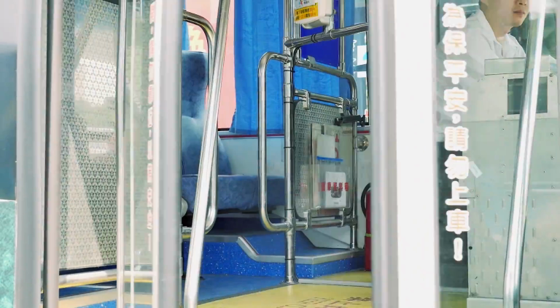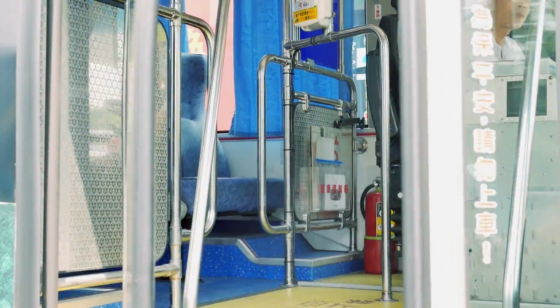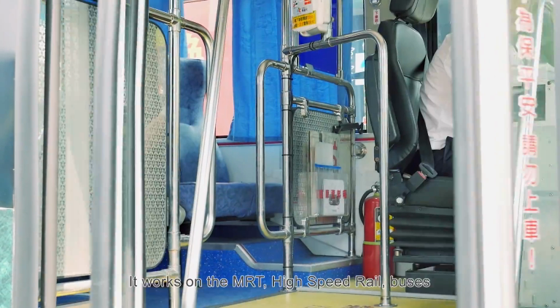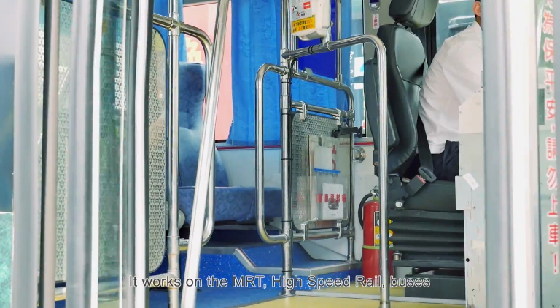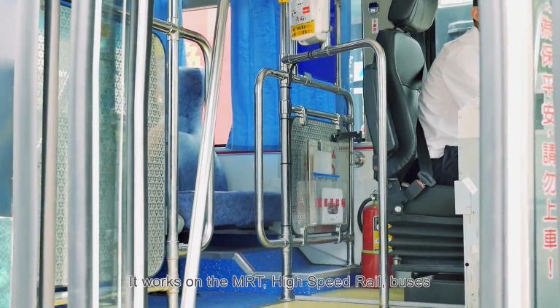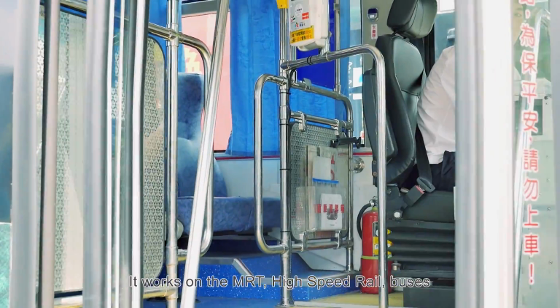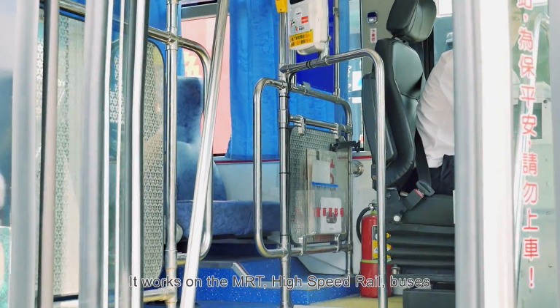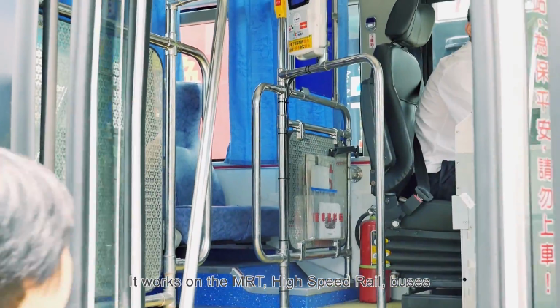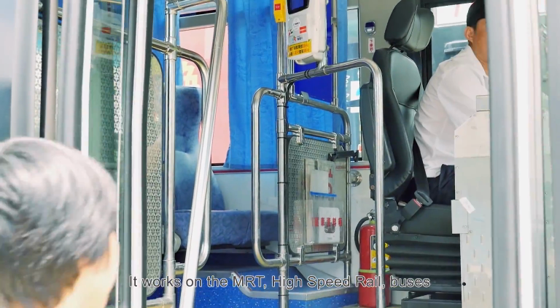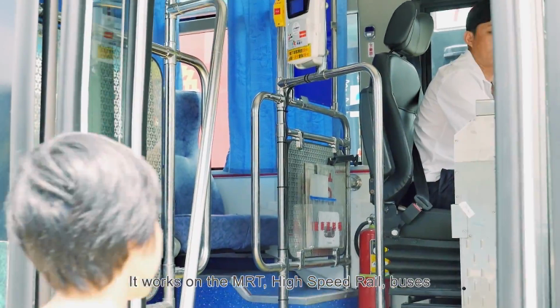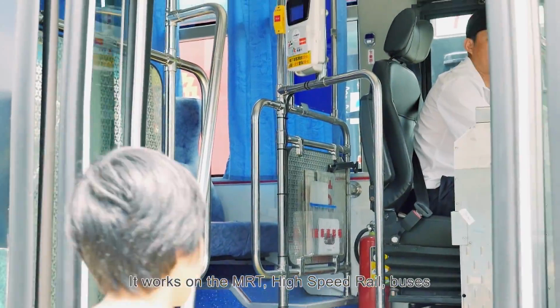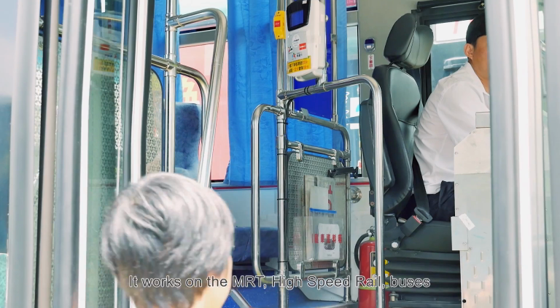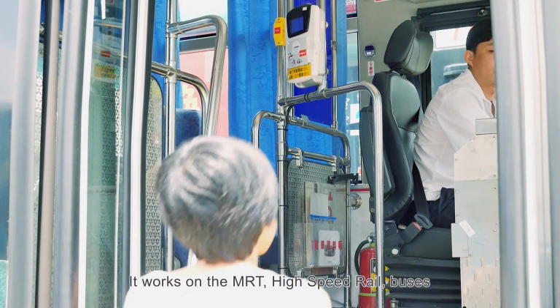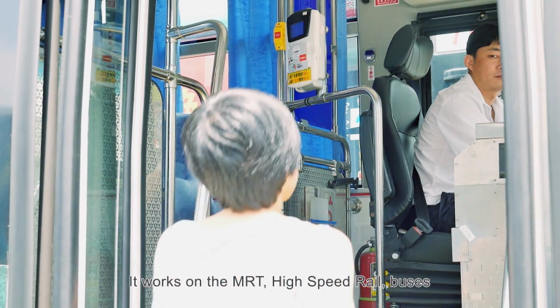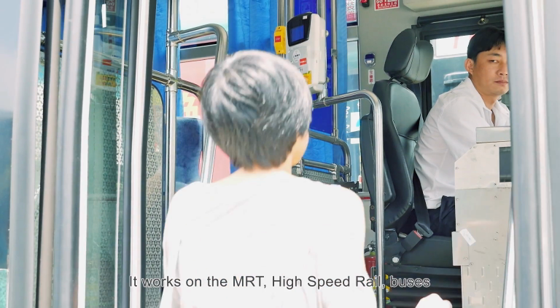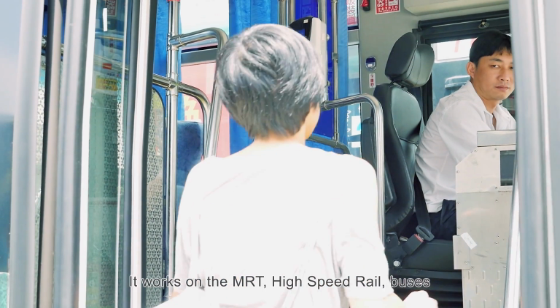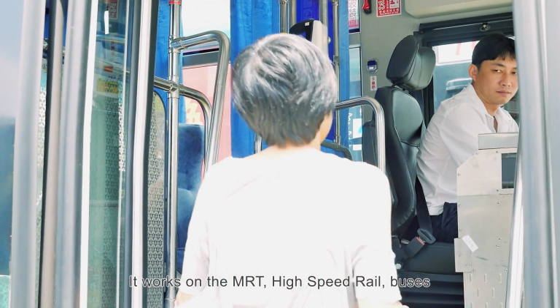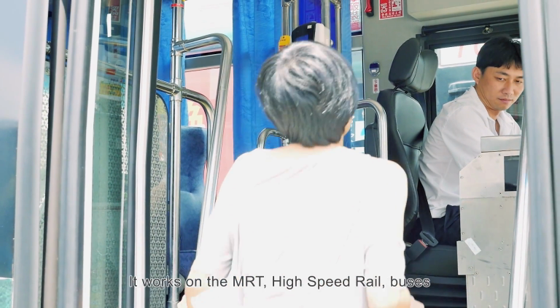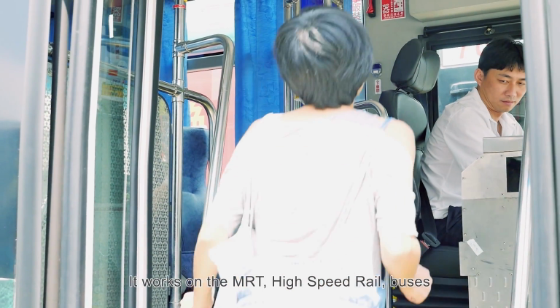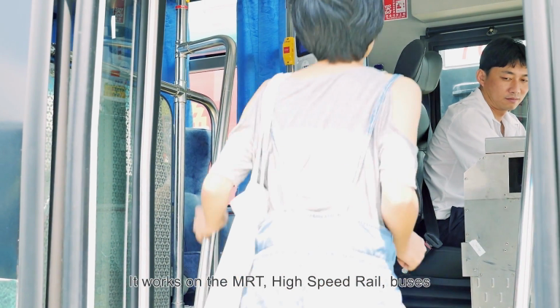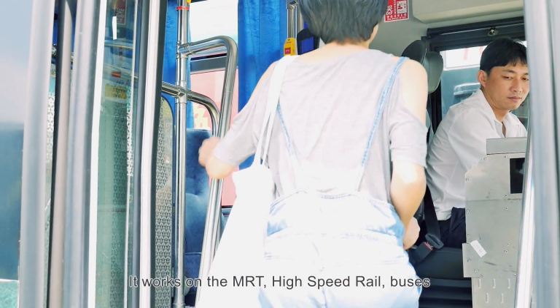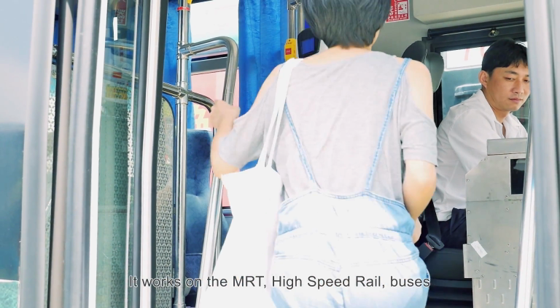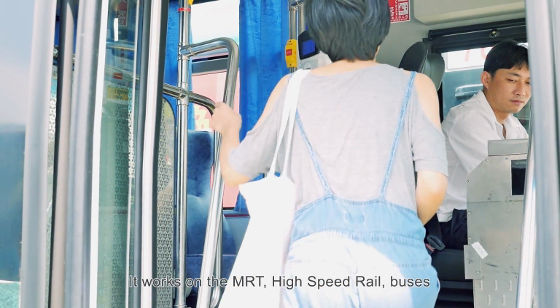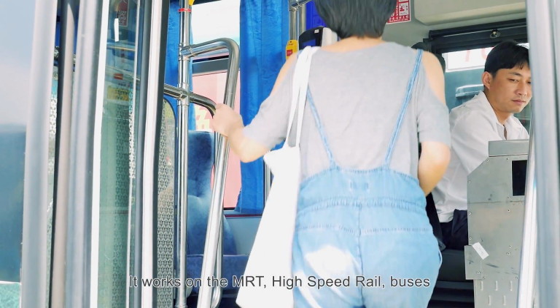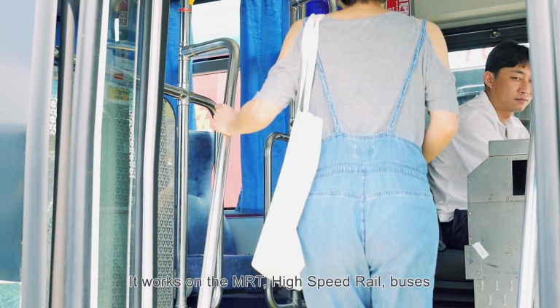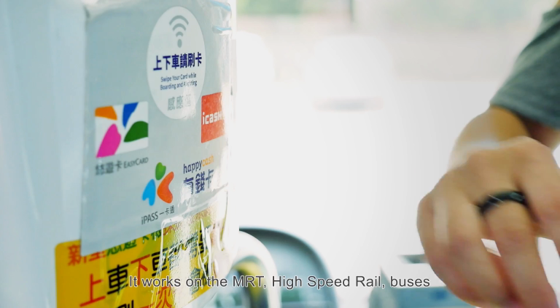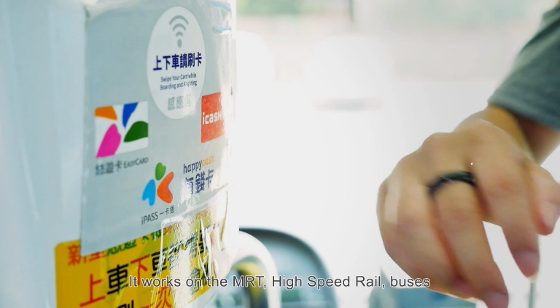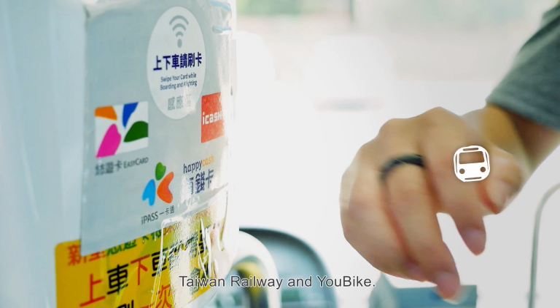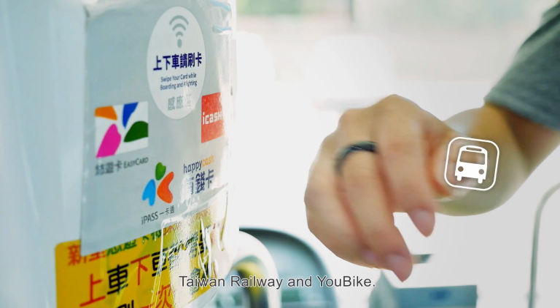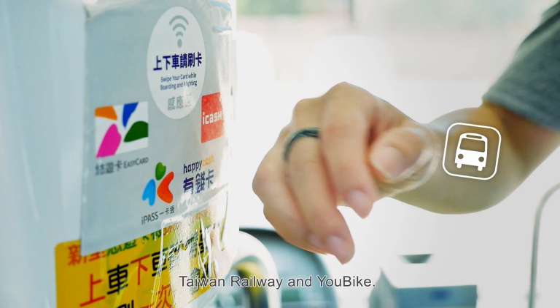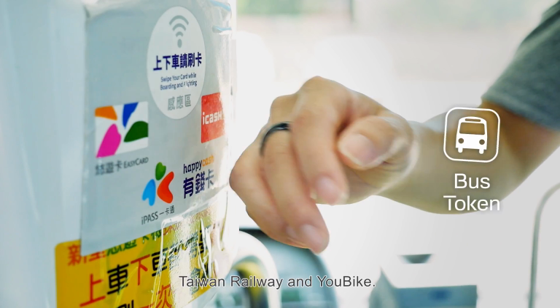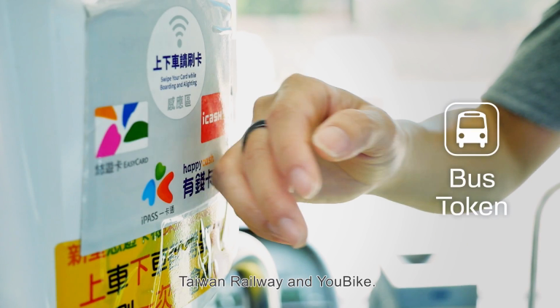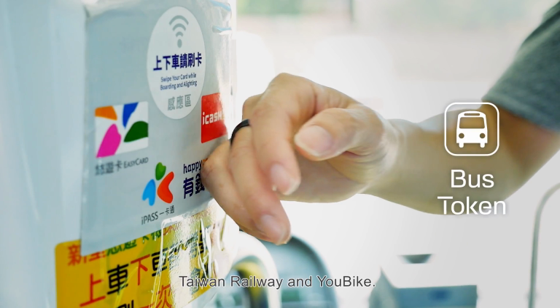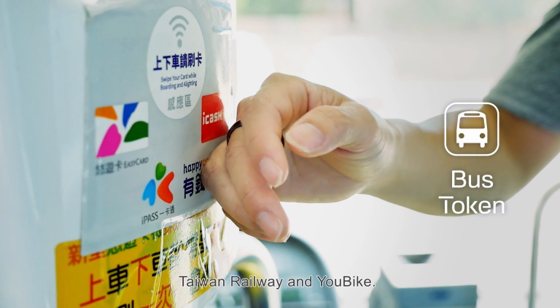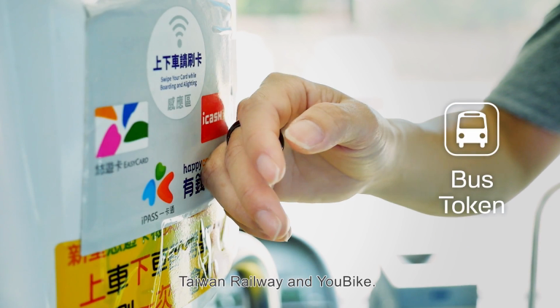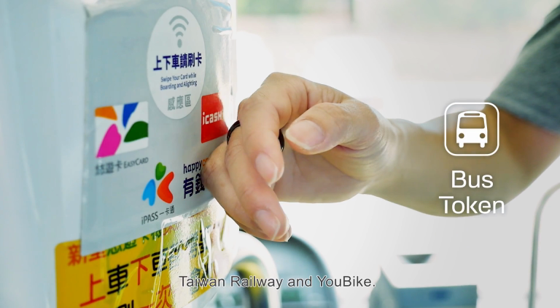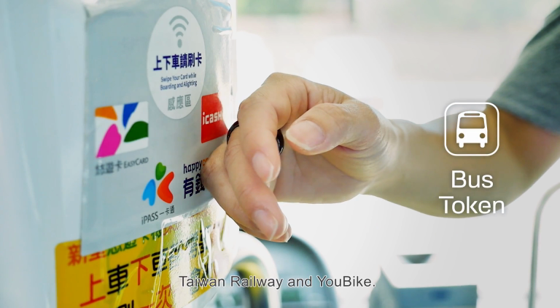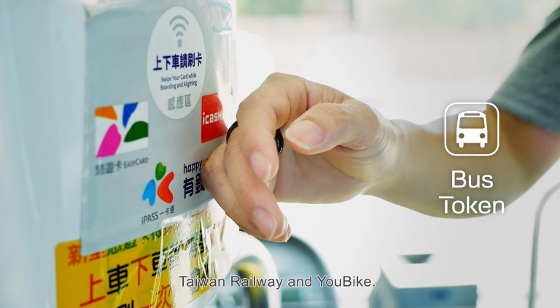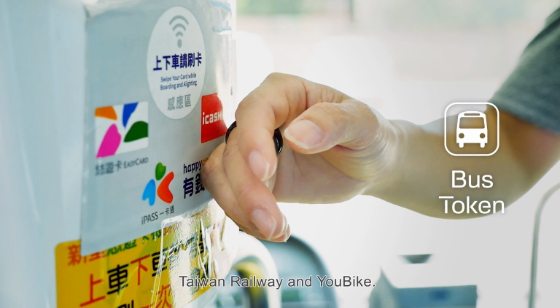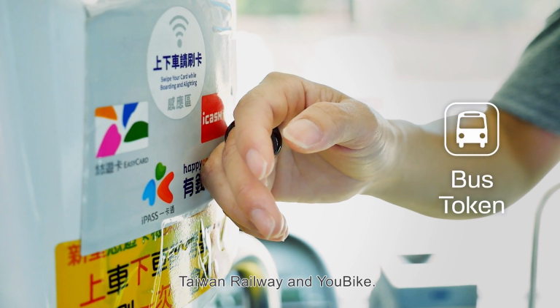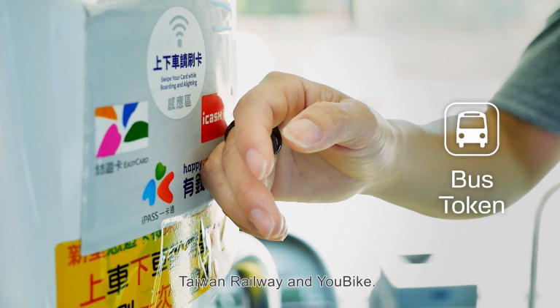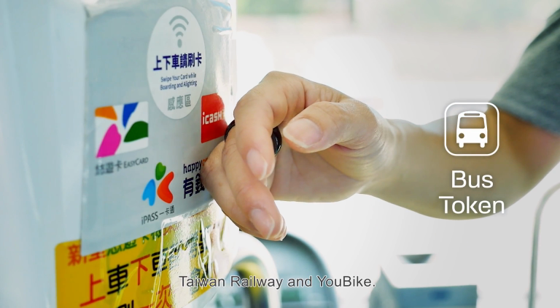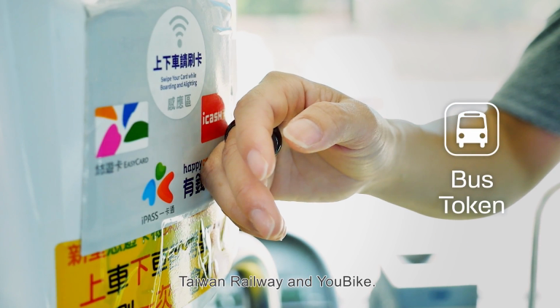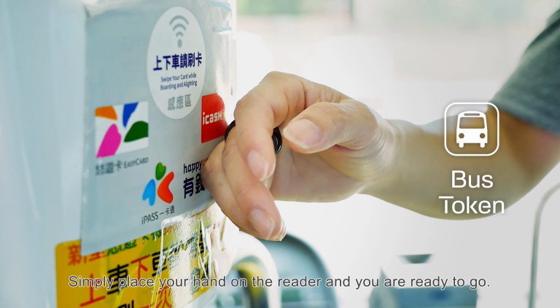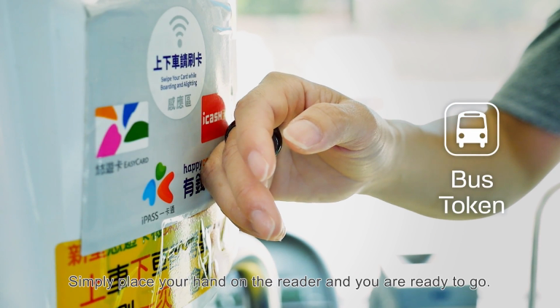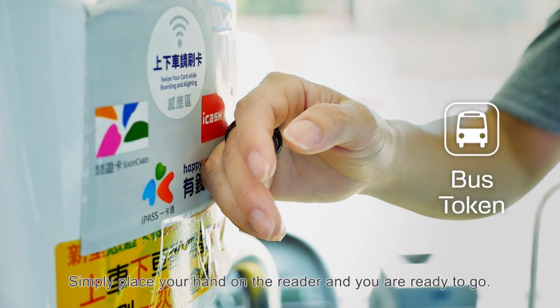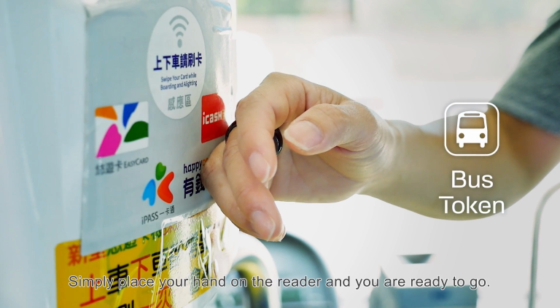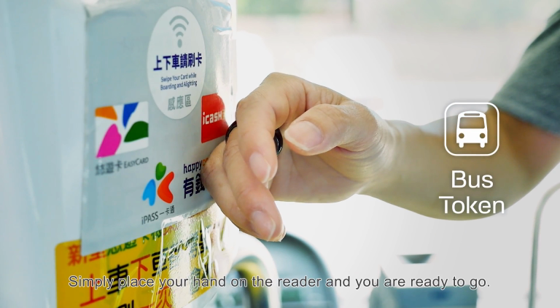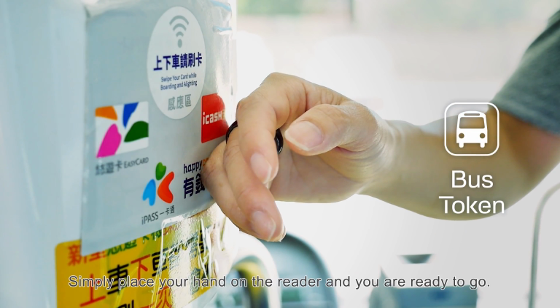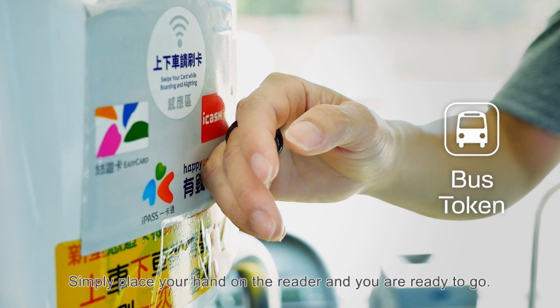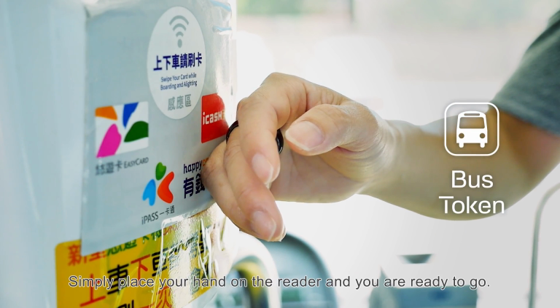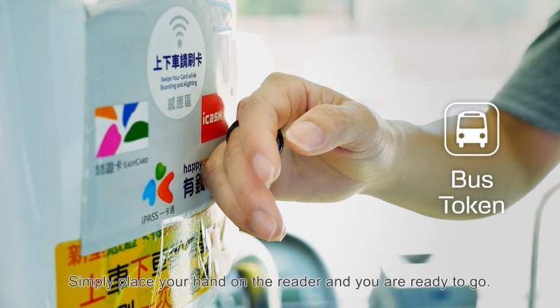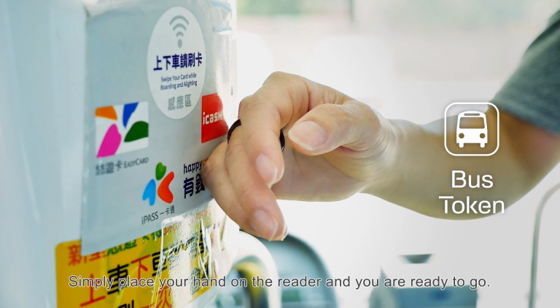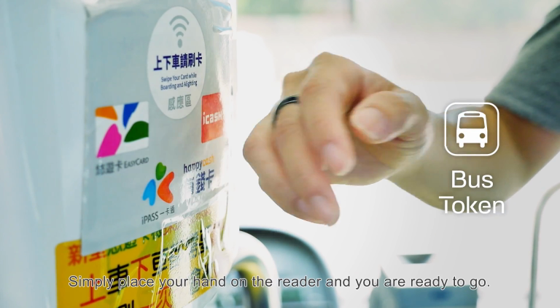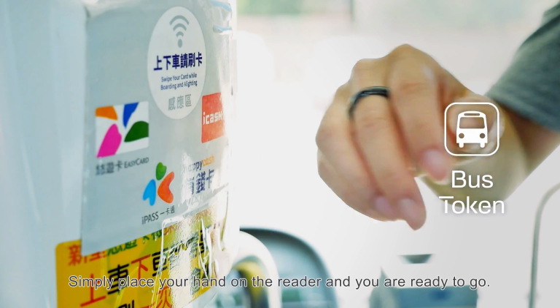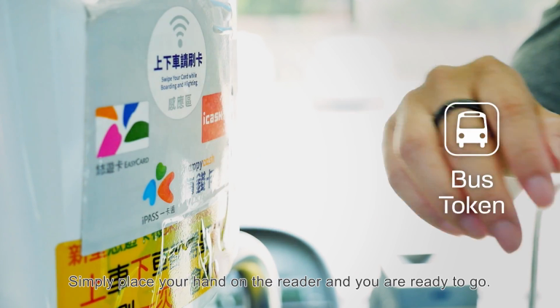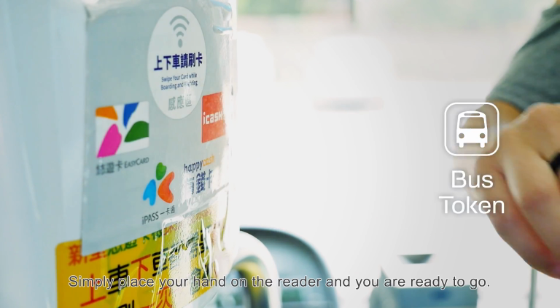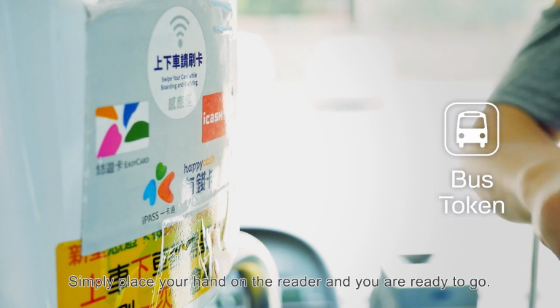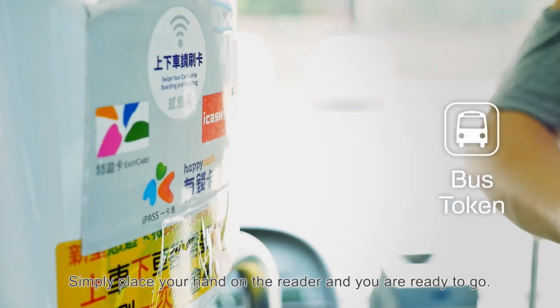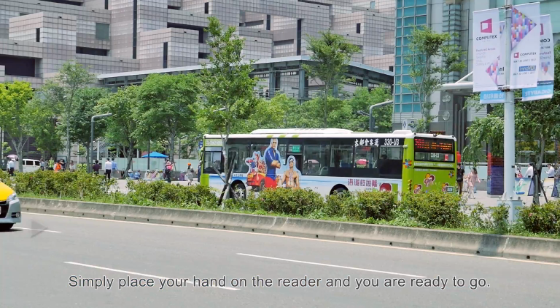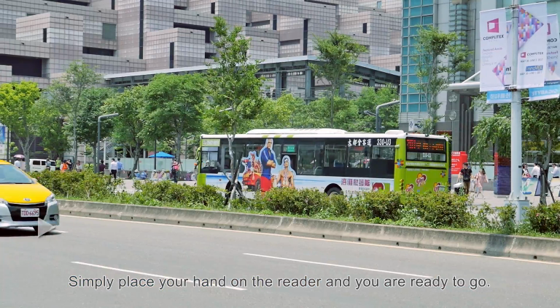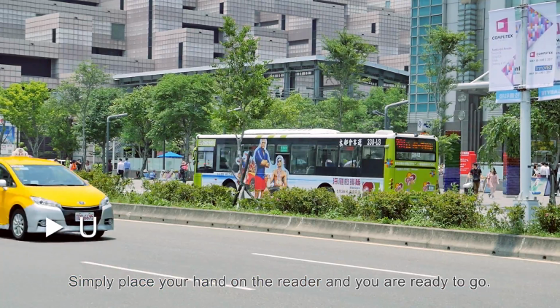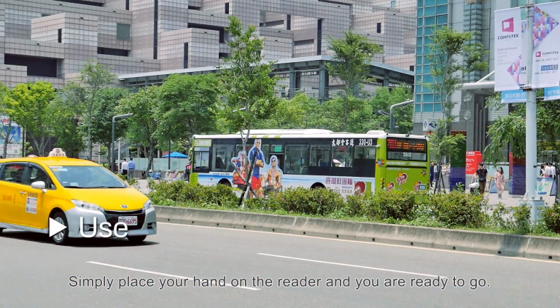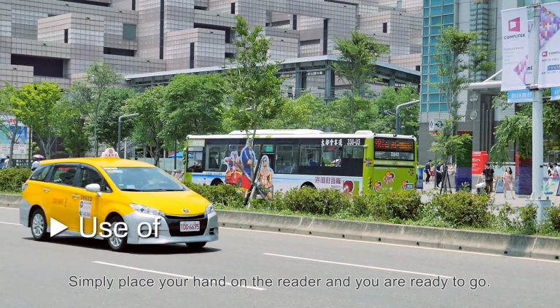It works on the MRT, high-speed rail, buses, Taiwan Railway, and U-Bike. Simply place your hand on the reader and you're ready to go.